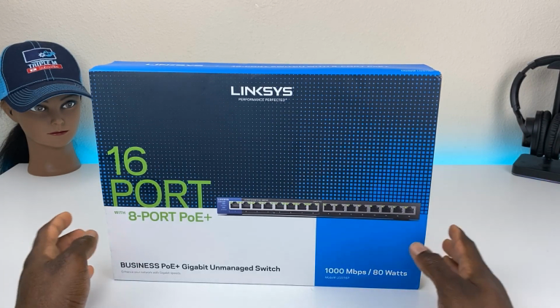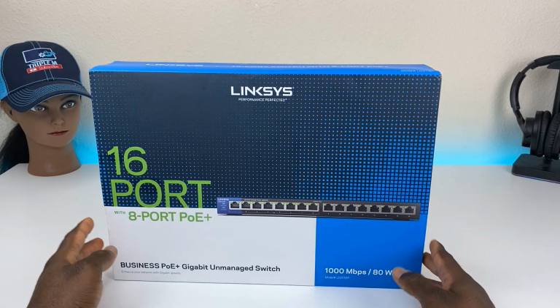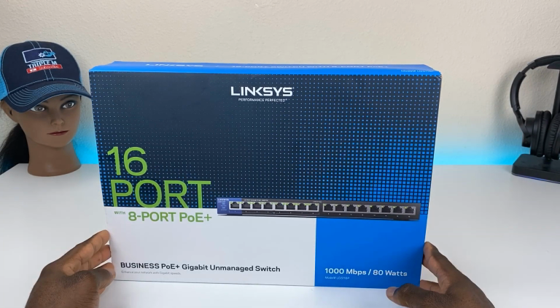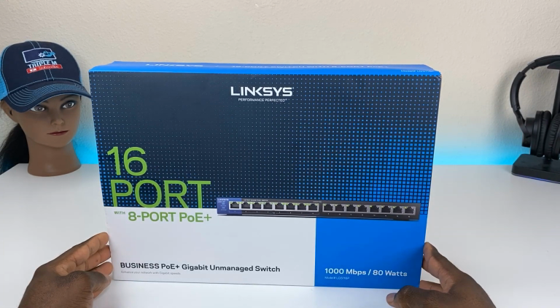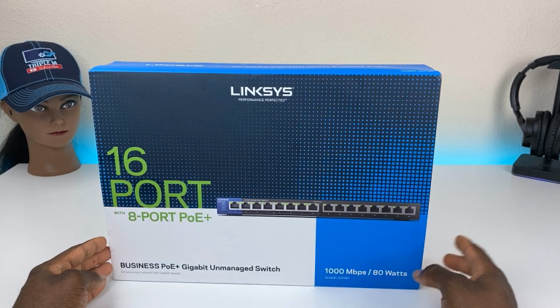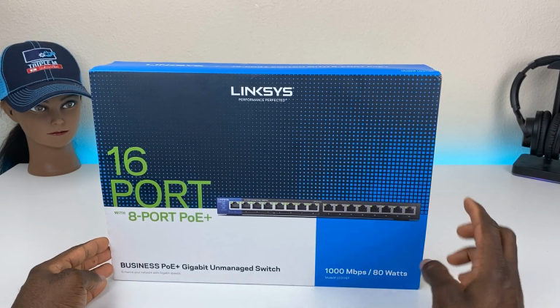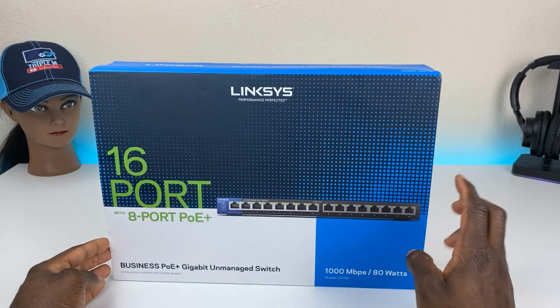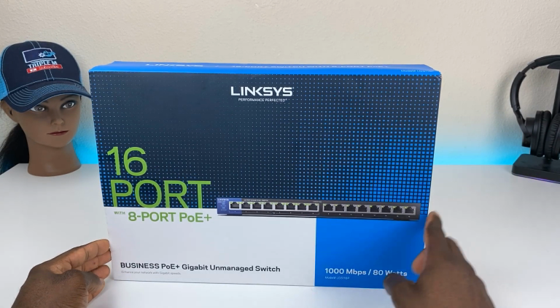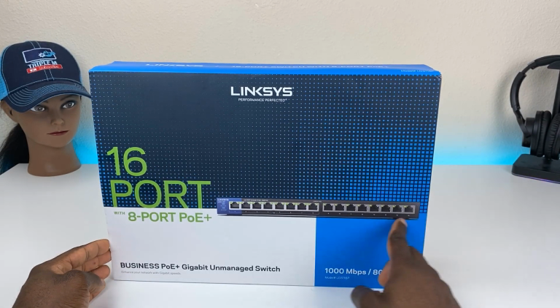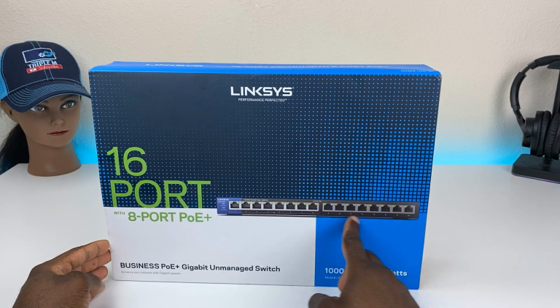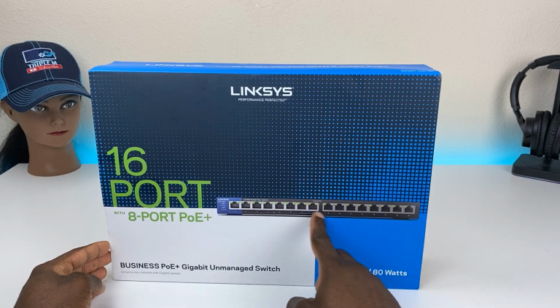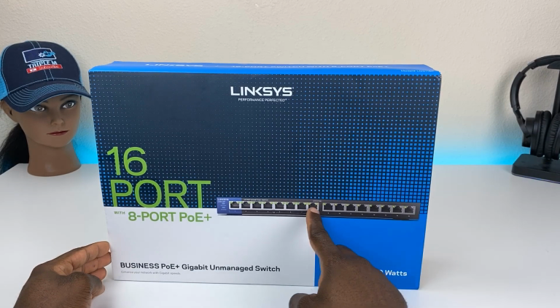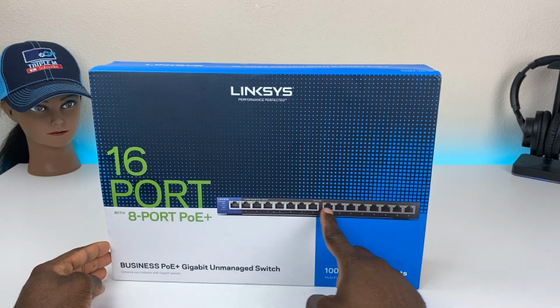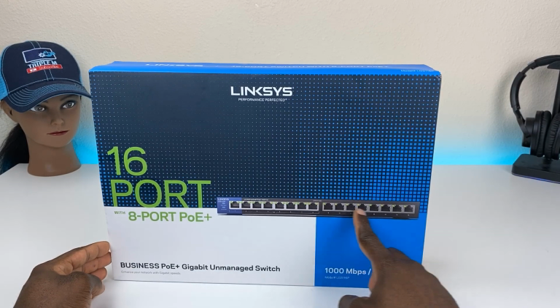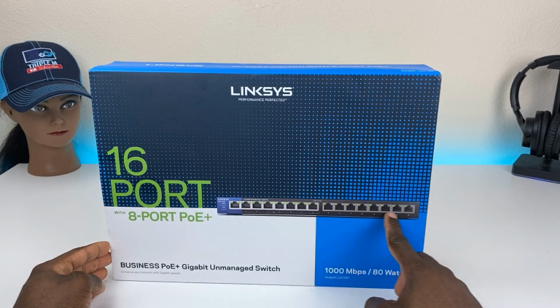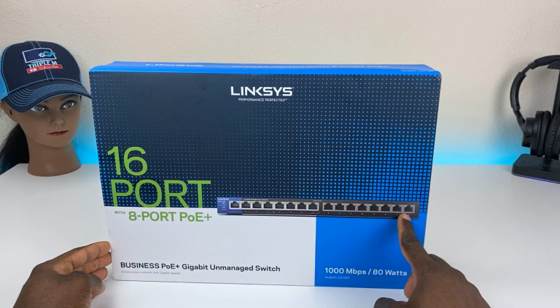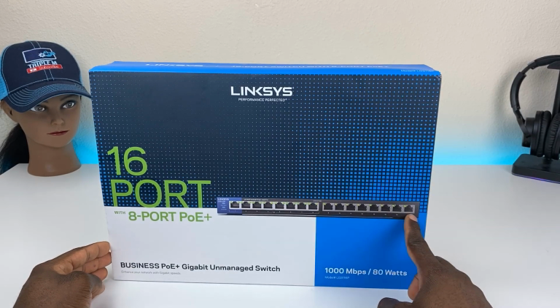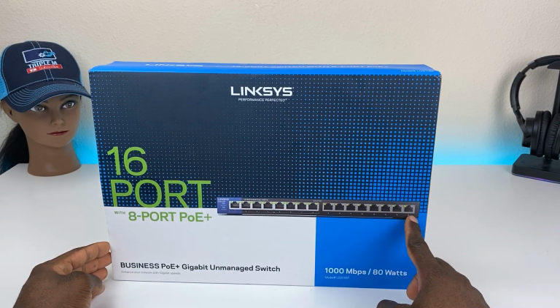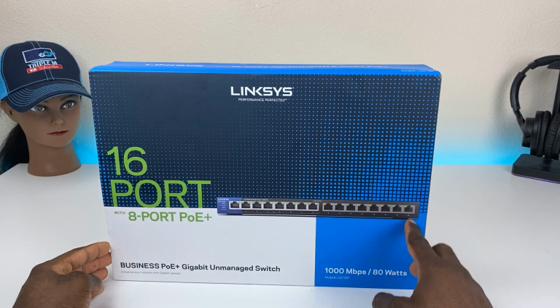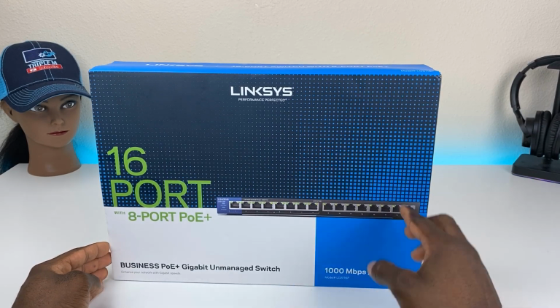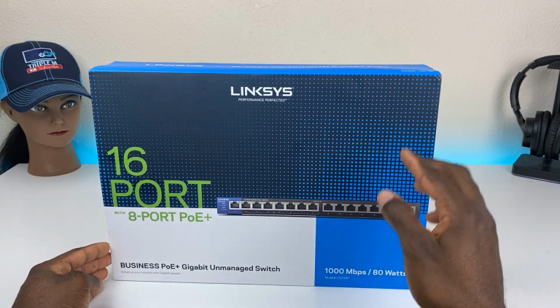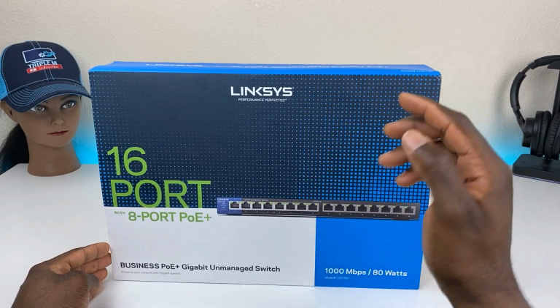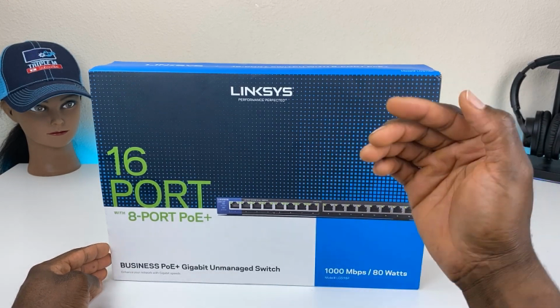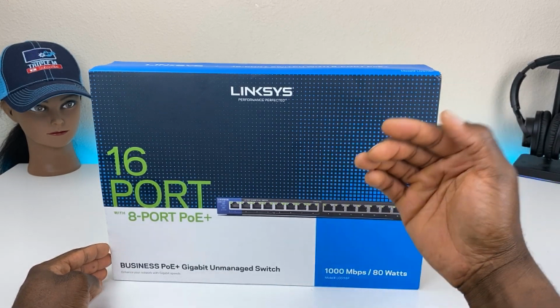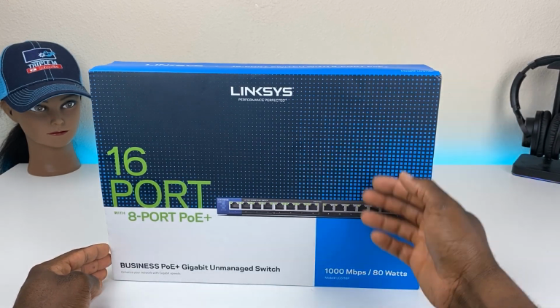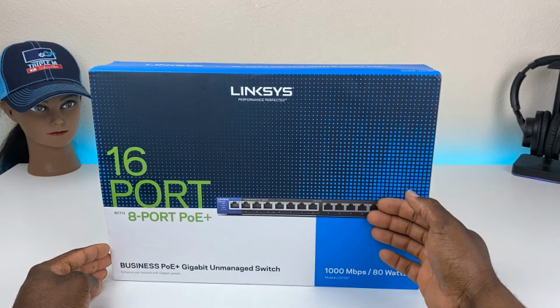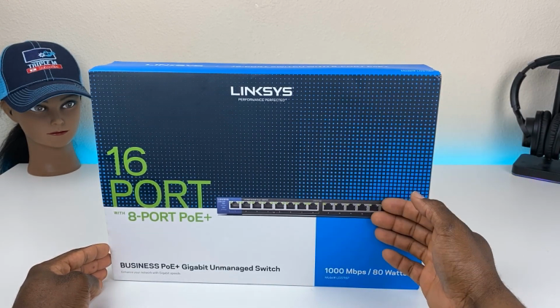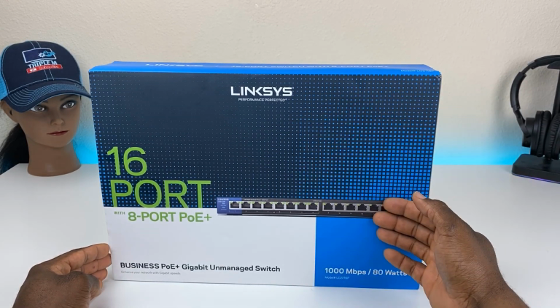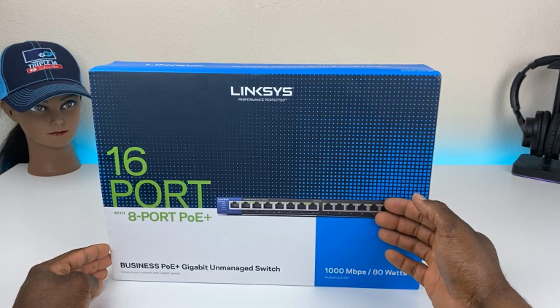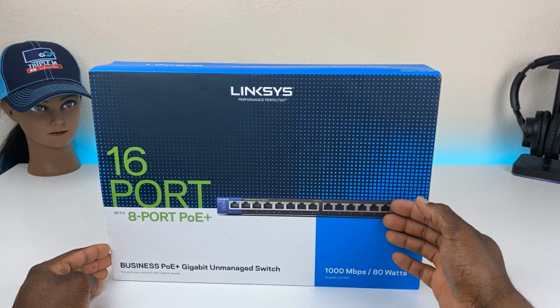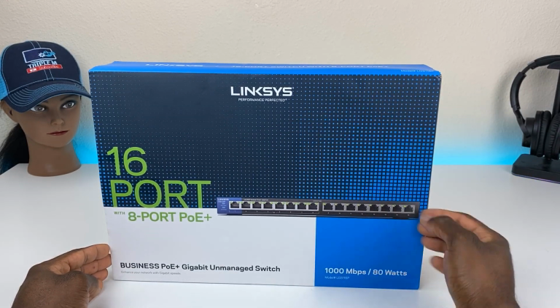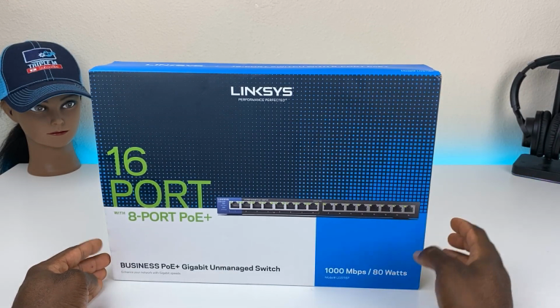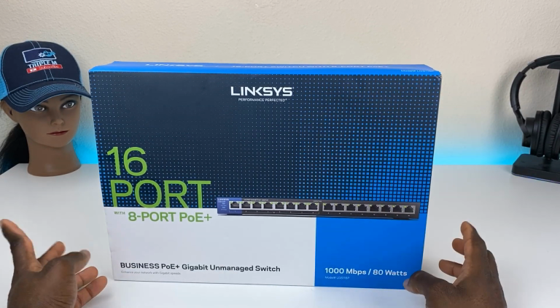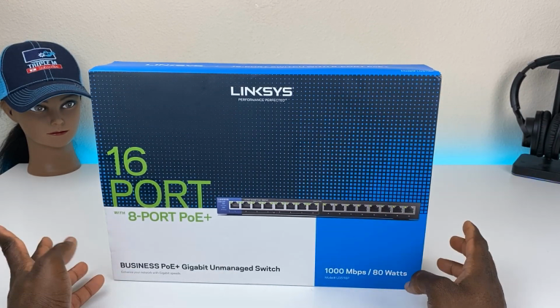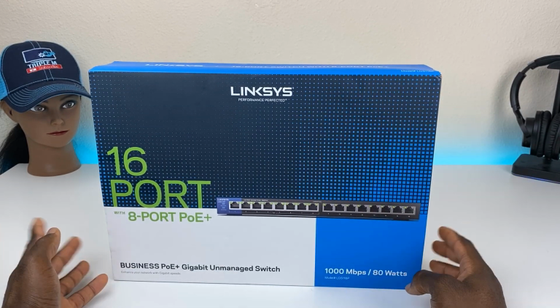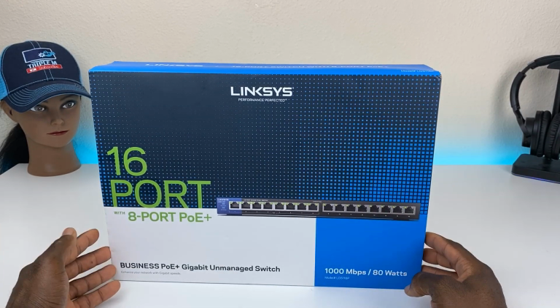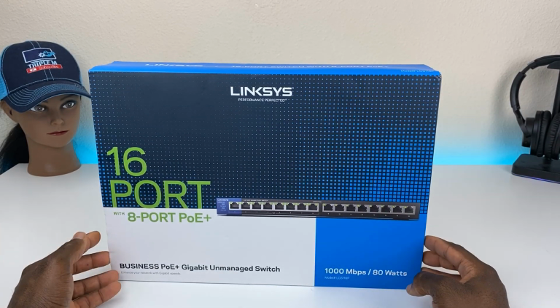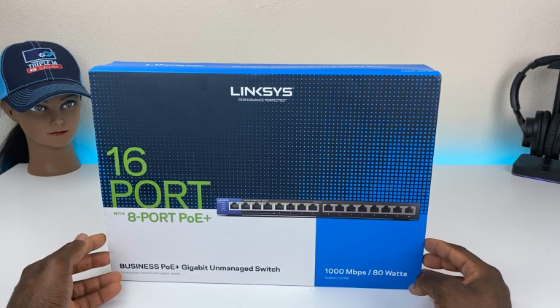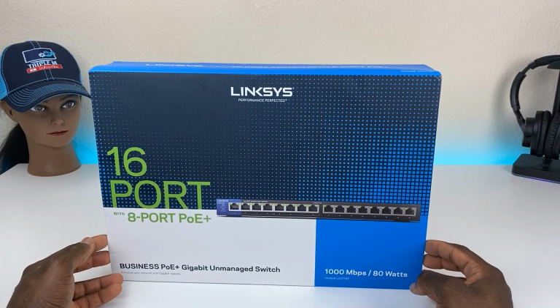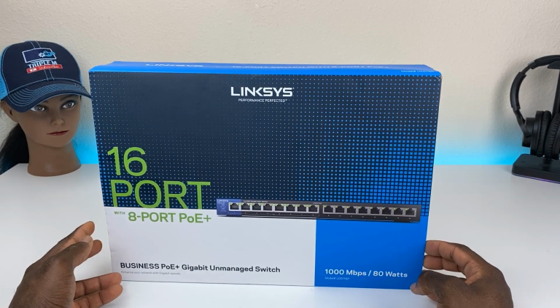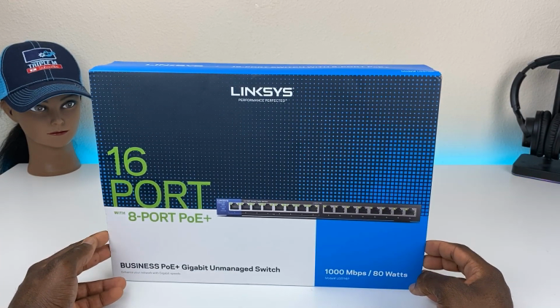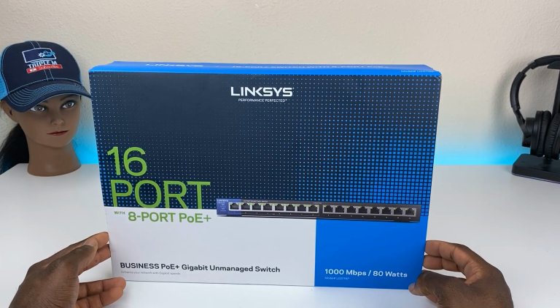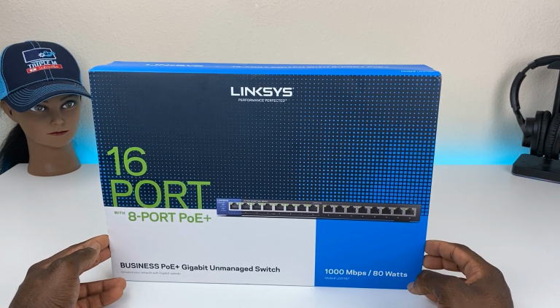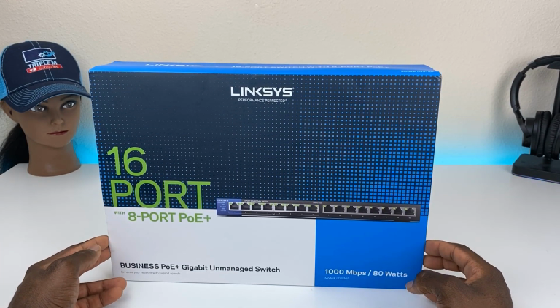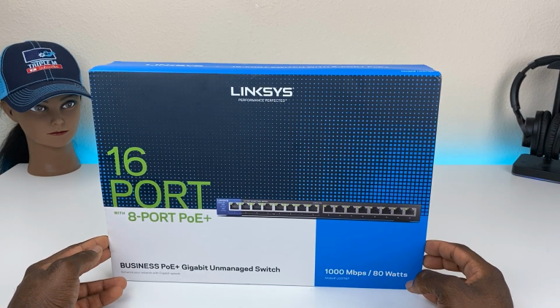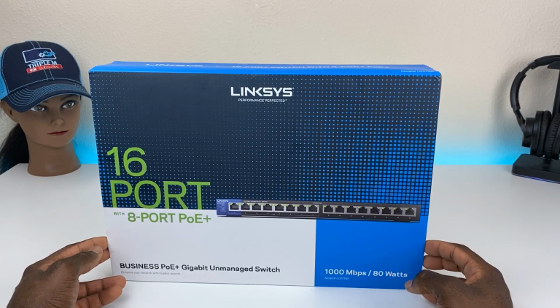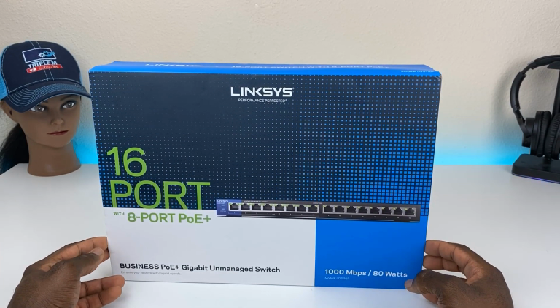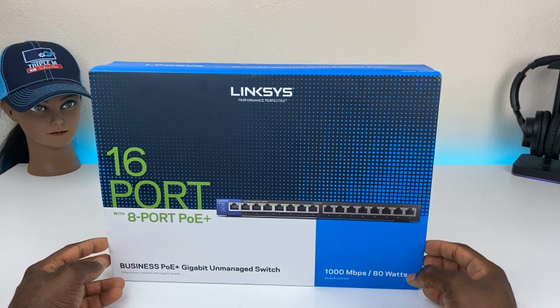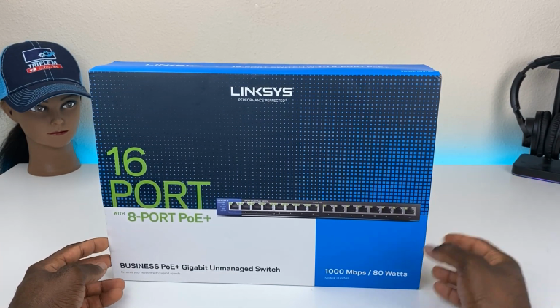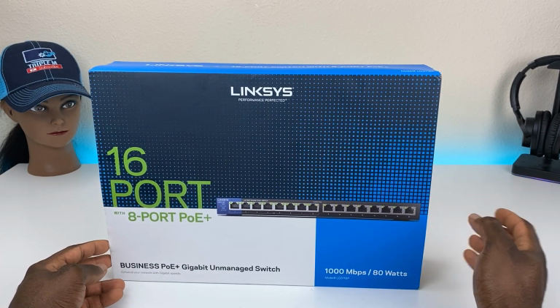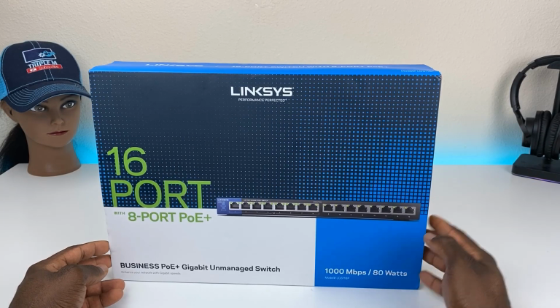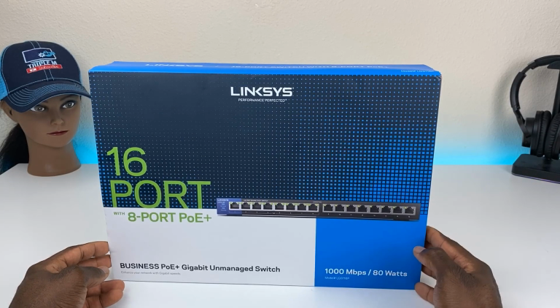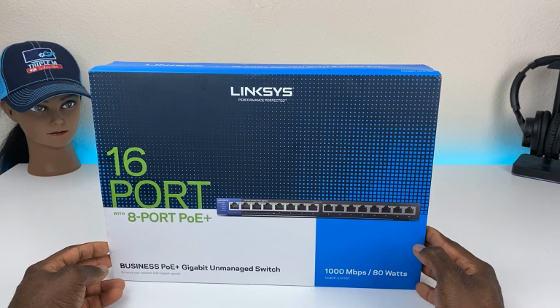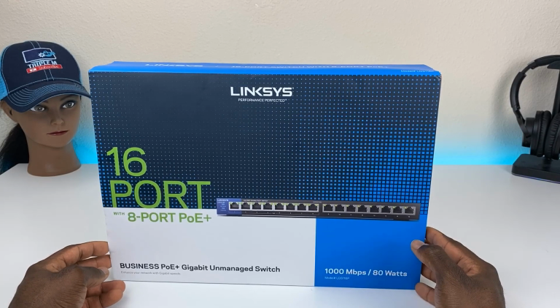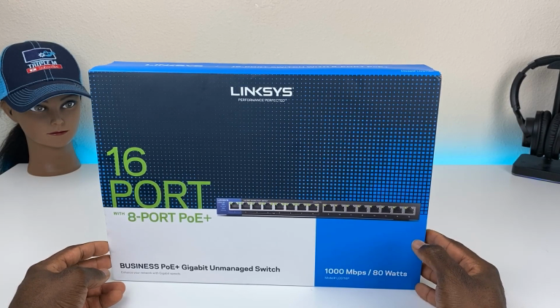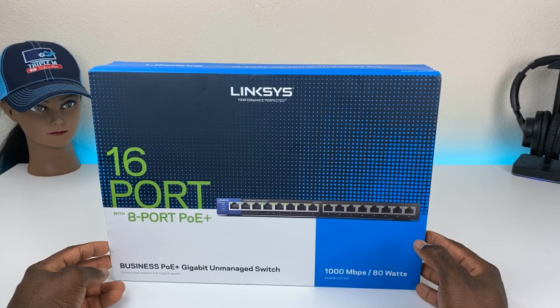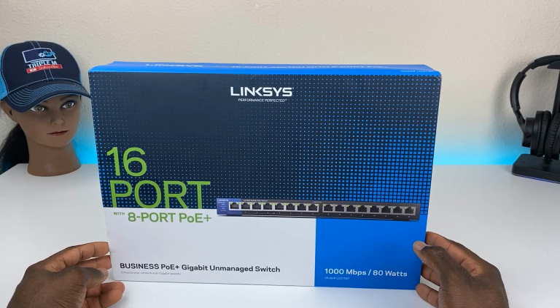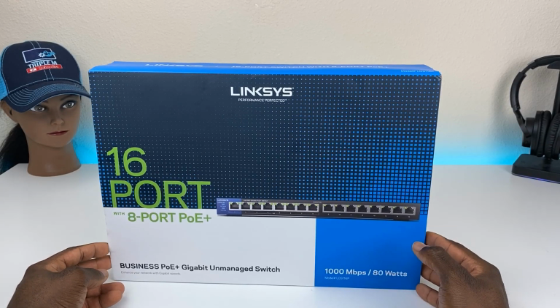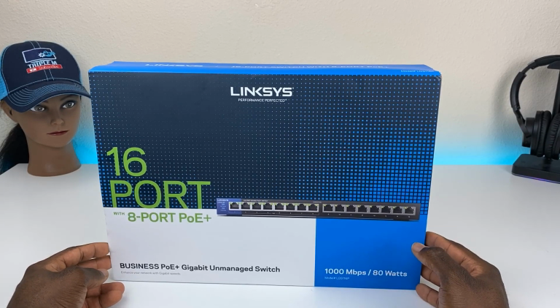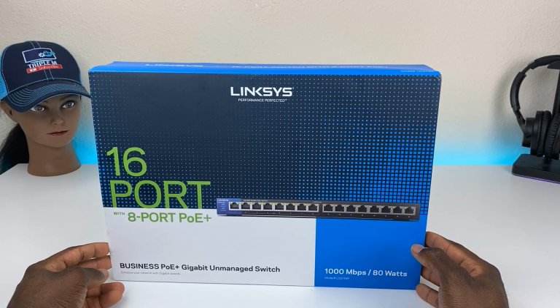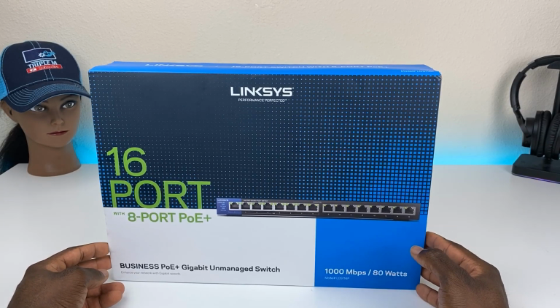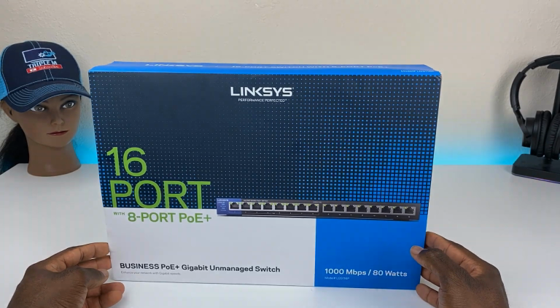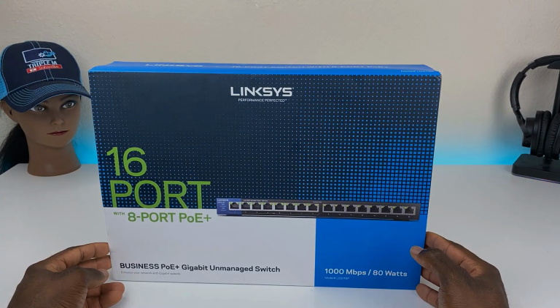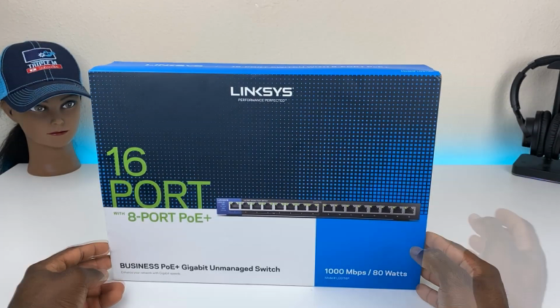I currently have a surveillance system, but I bought some wireless cameras that are not compatible with the NVR I'm using. So what I'm going to do is put all the cameras on this switch. It'll be on the same network, so it should pick up the wireless as well. Let's go ahead and see what's in the box.